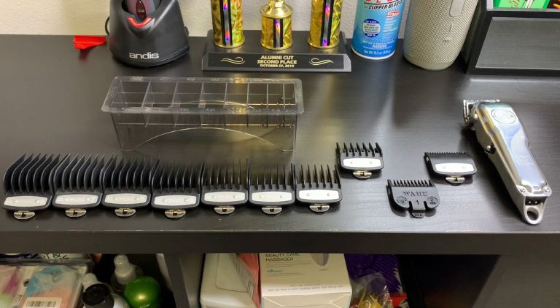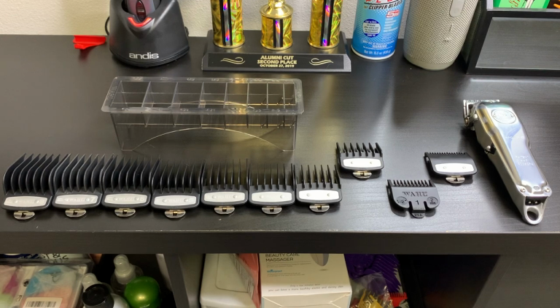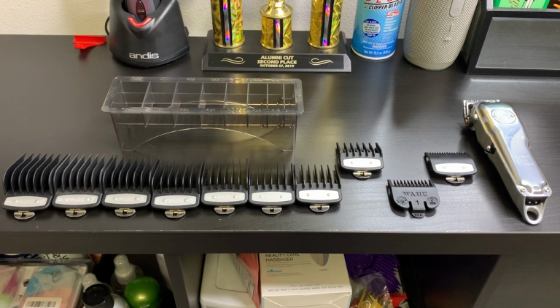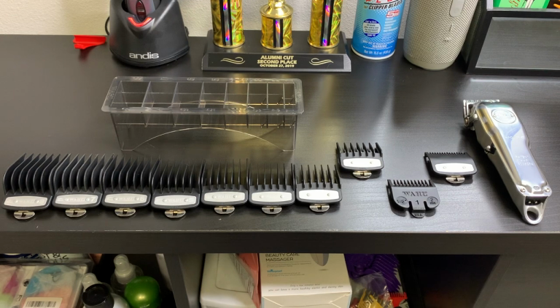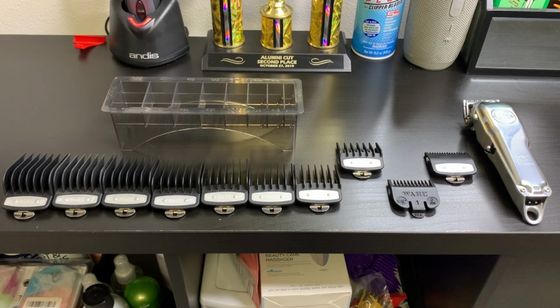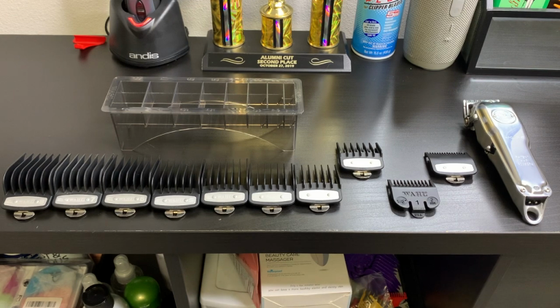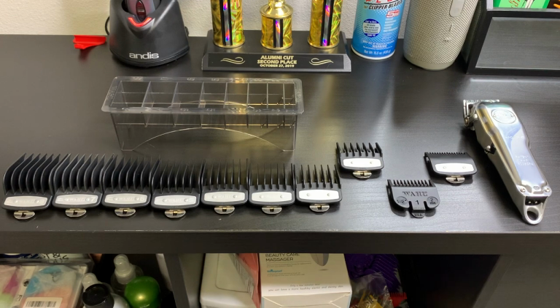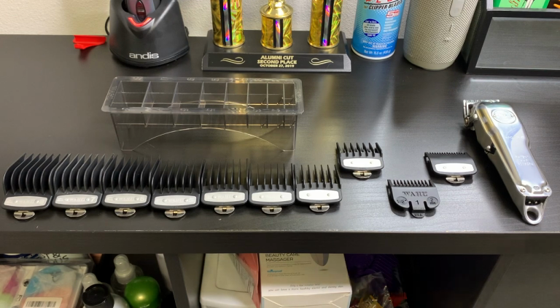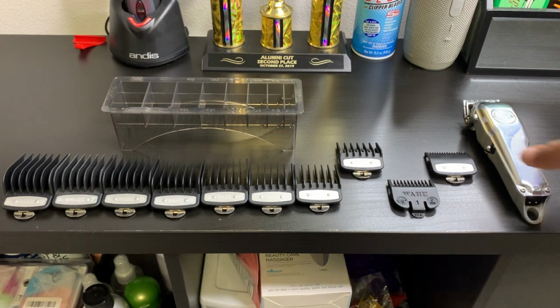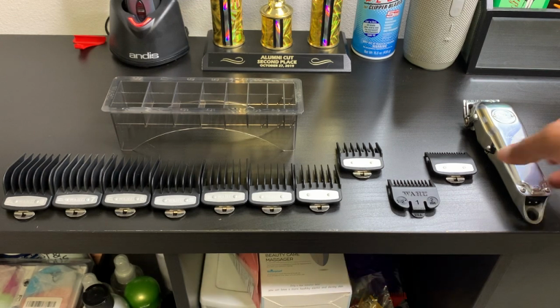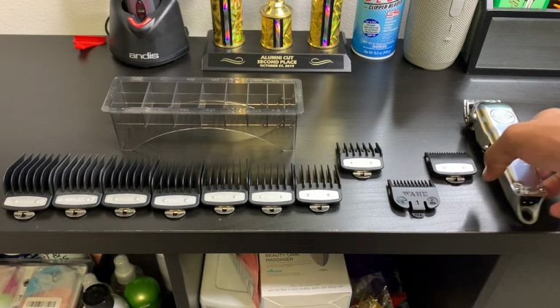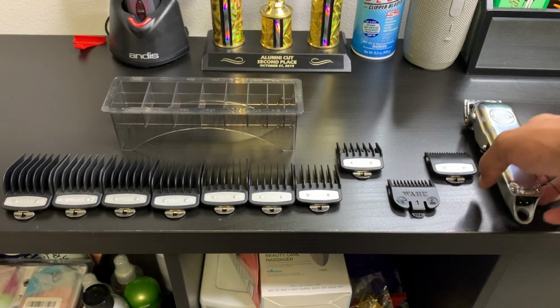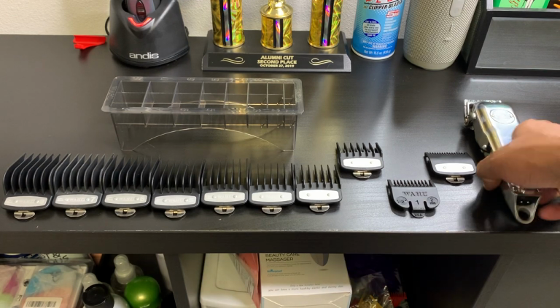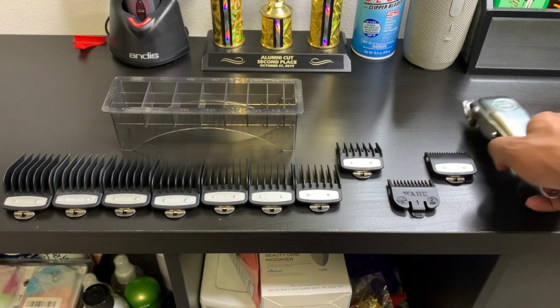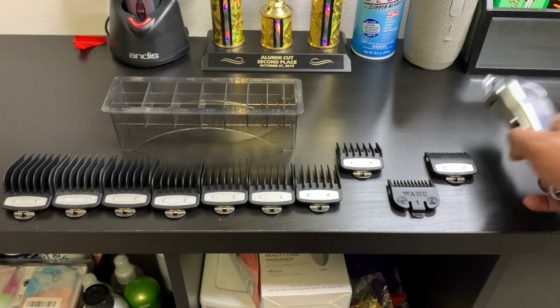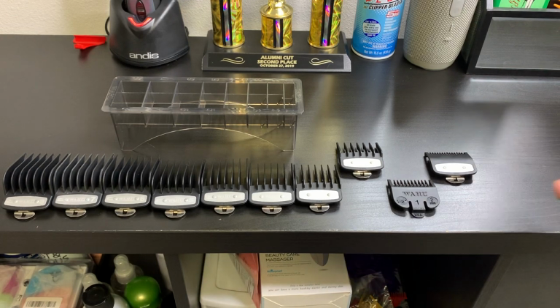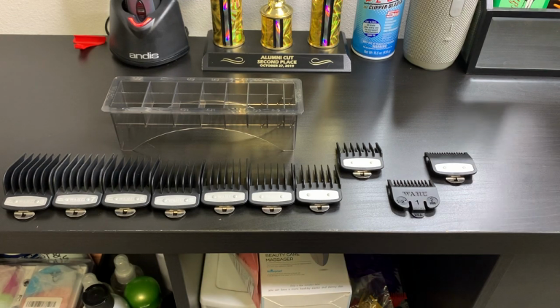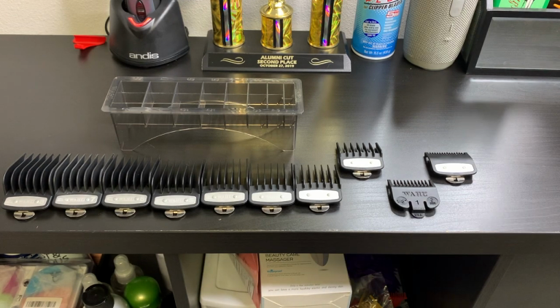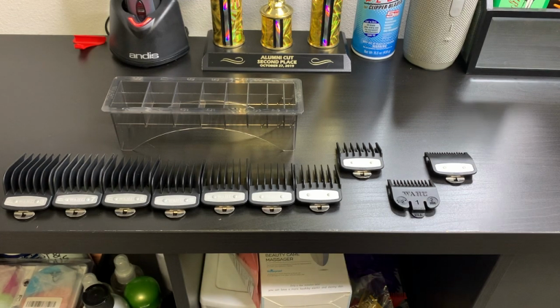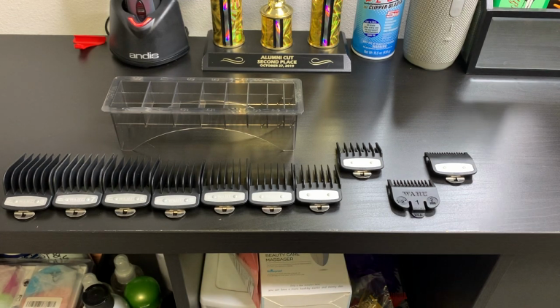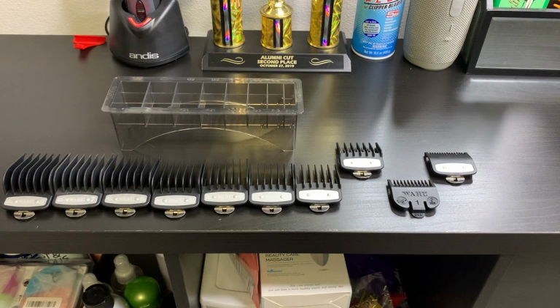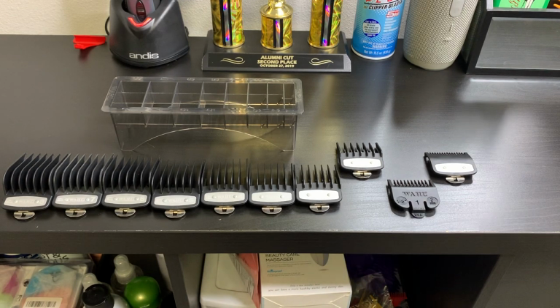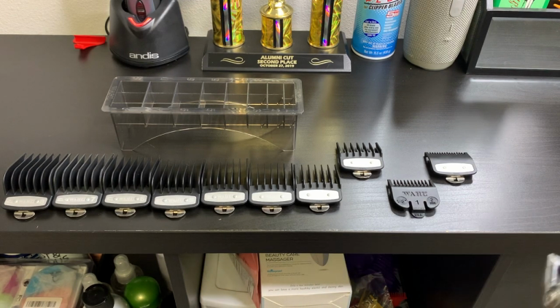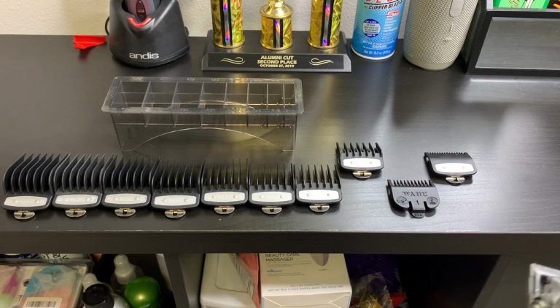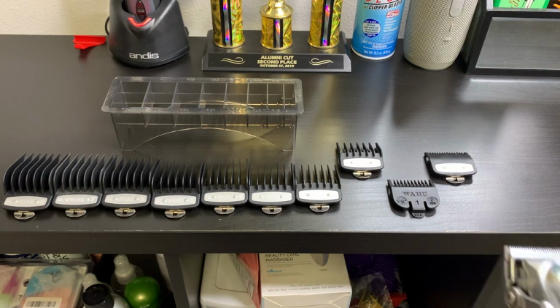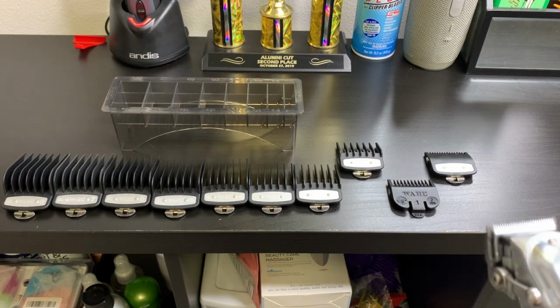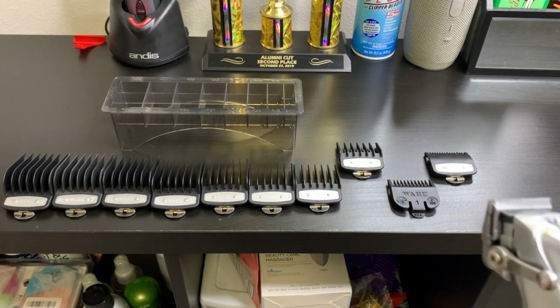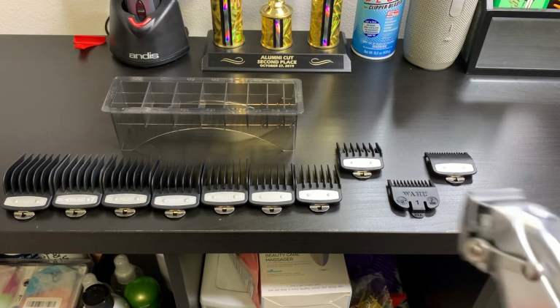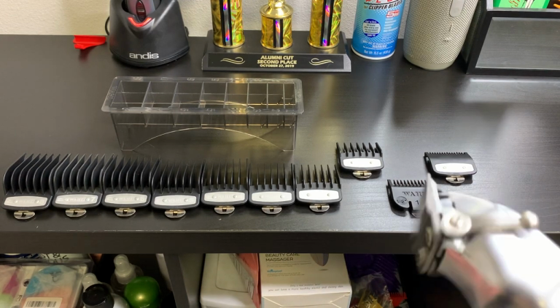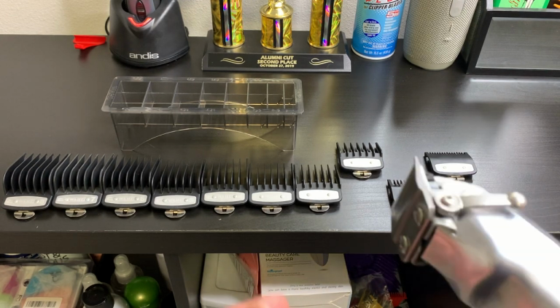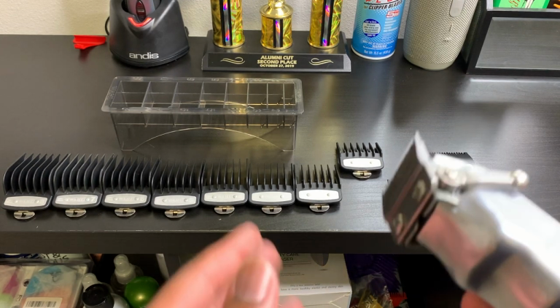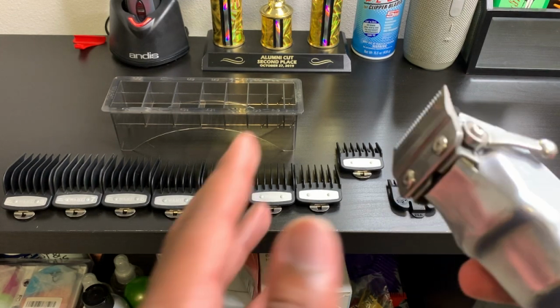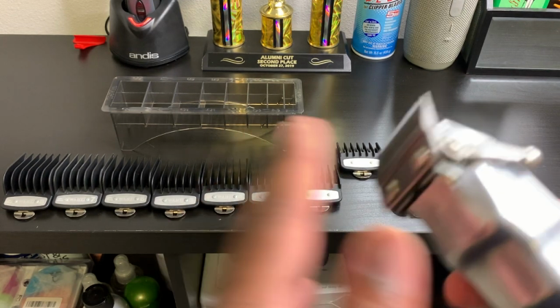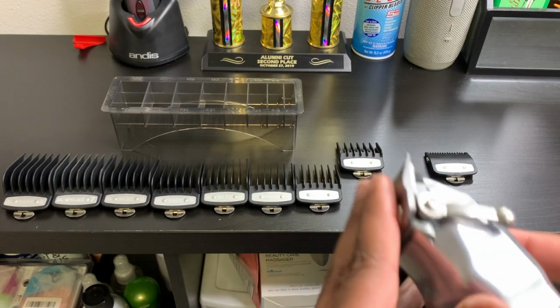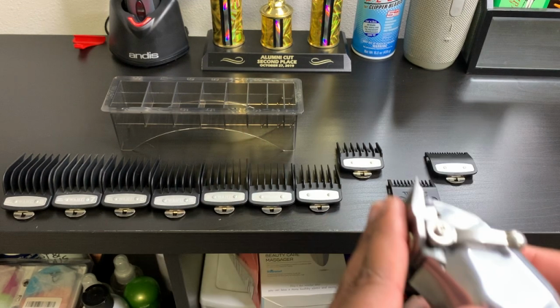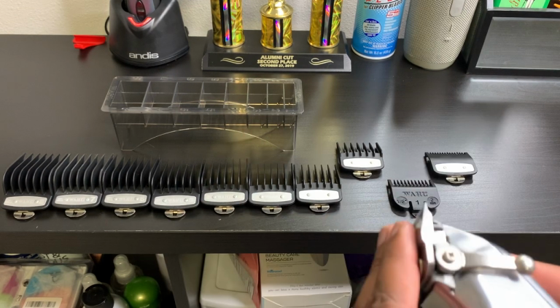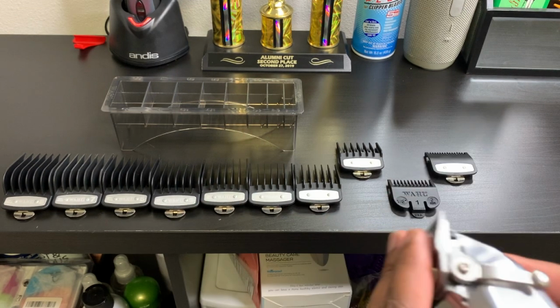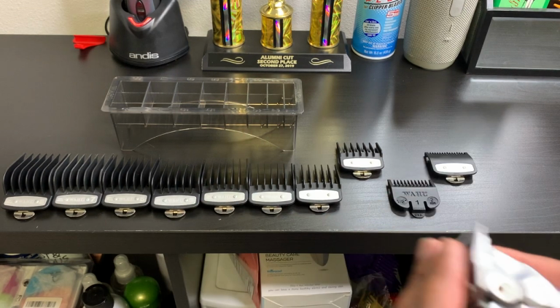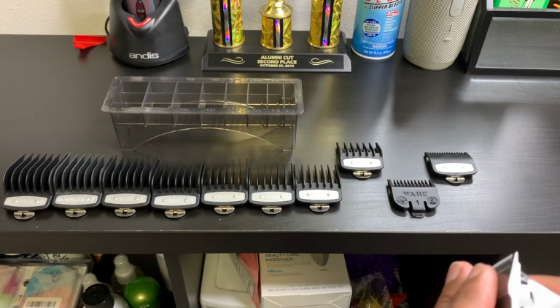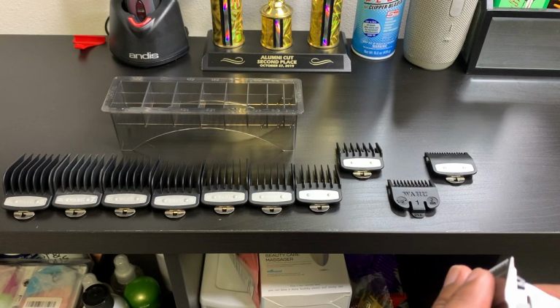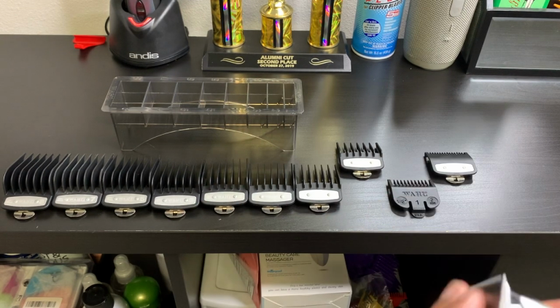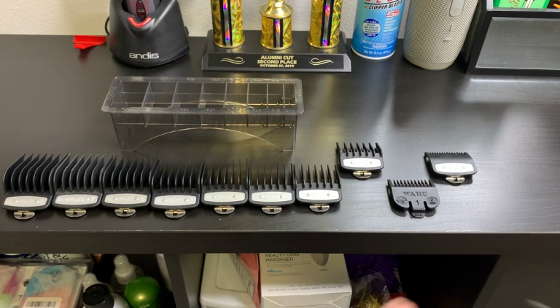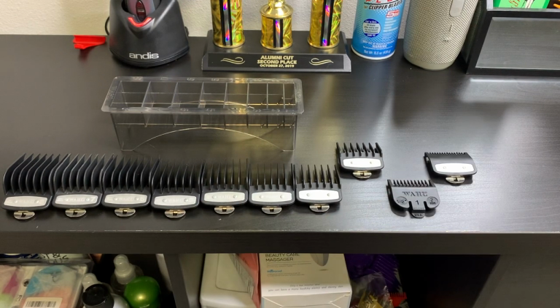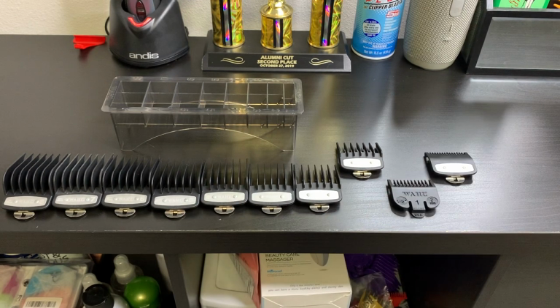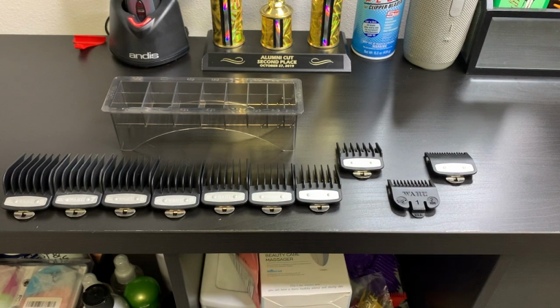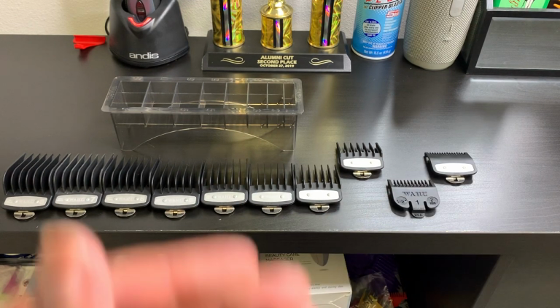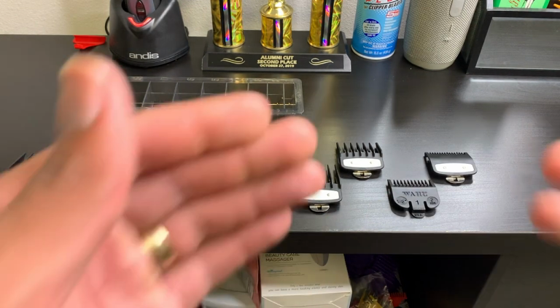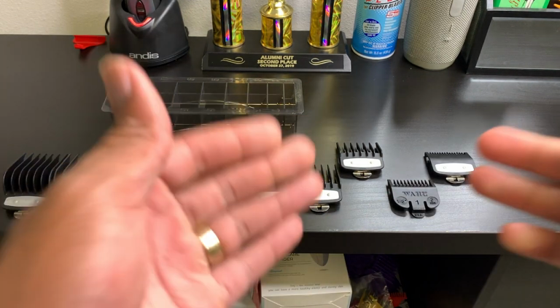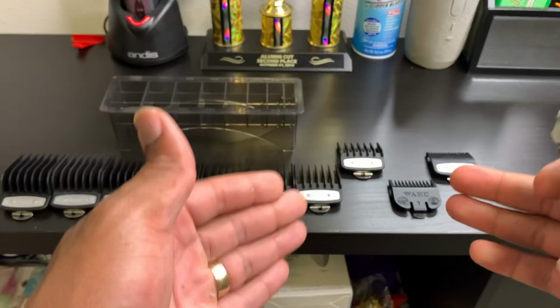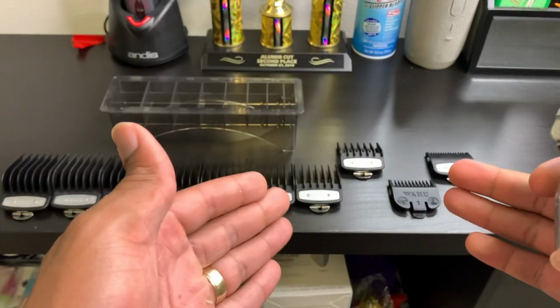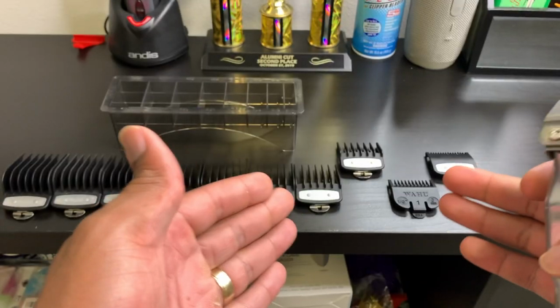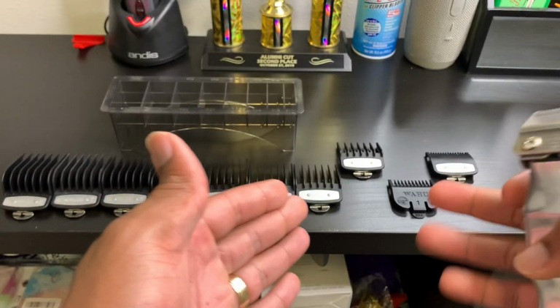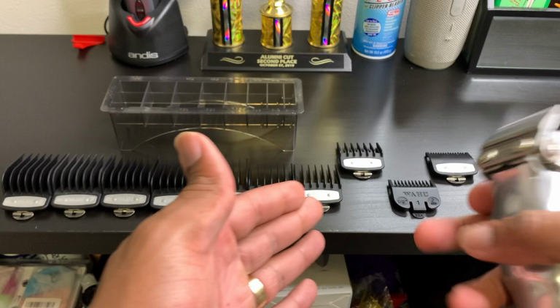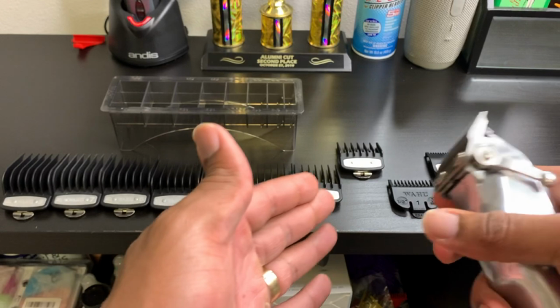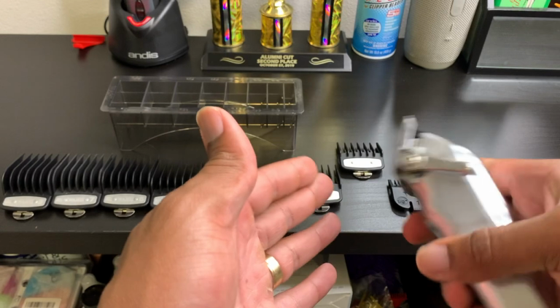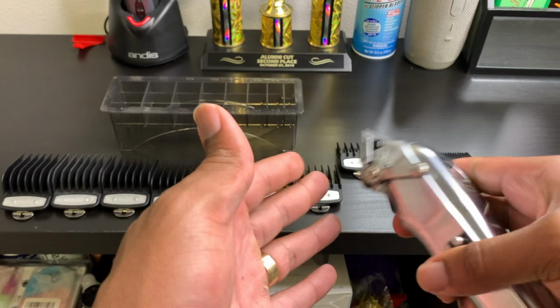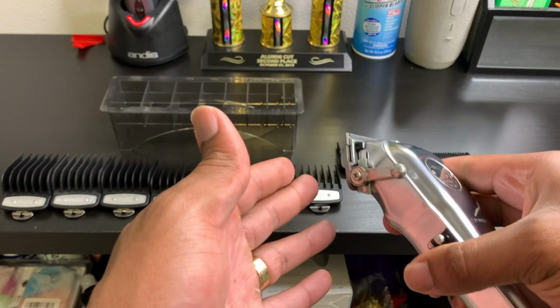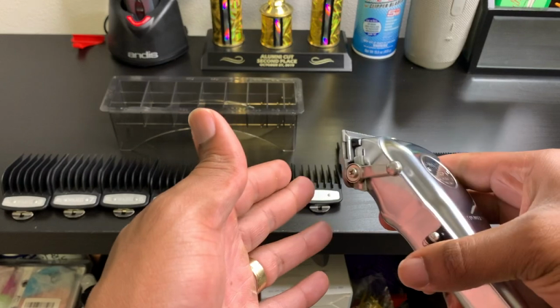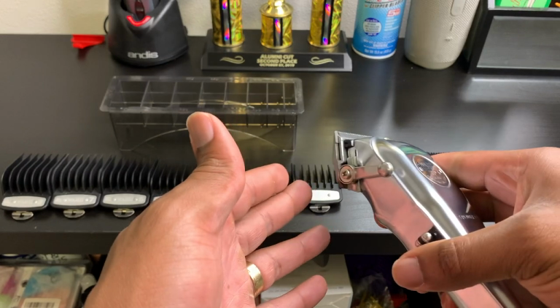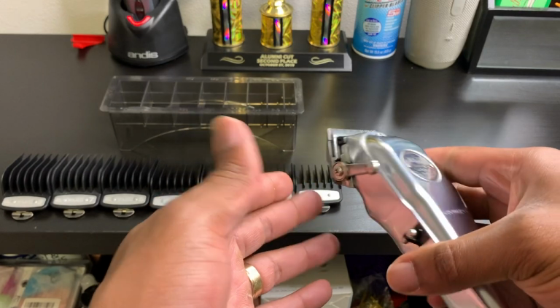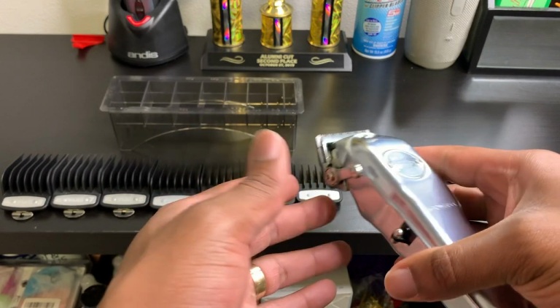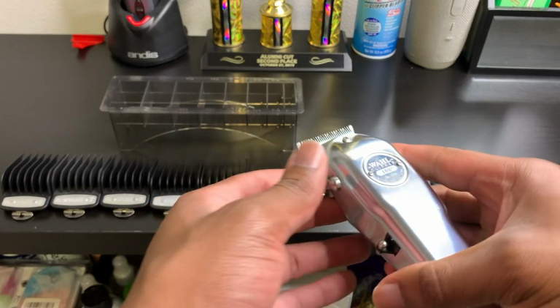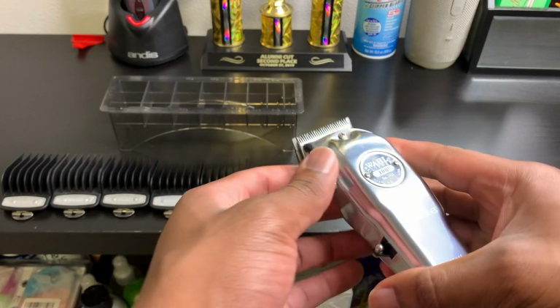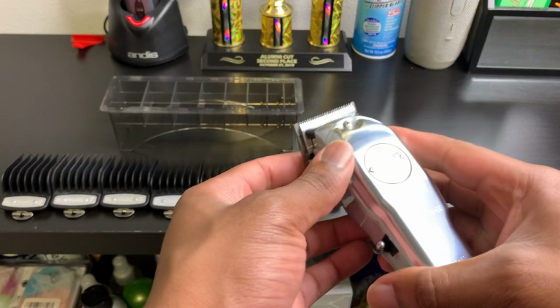What's poppin' YouTube, today I want to explain a little bit about the clipper and then we're gonna dive into how the guards work.